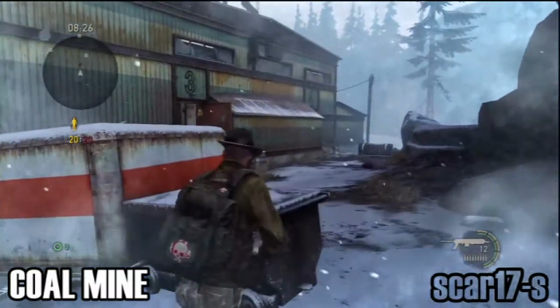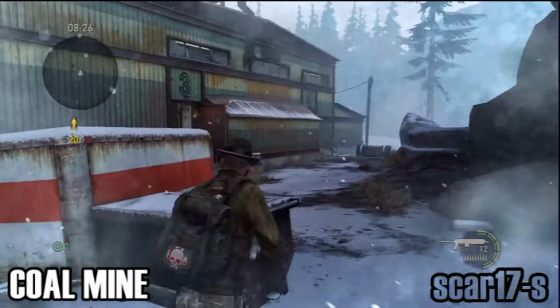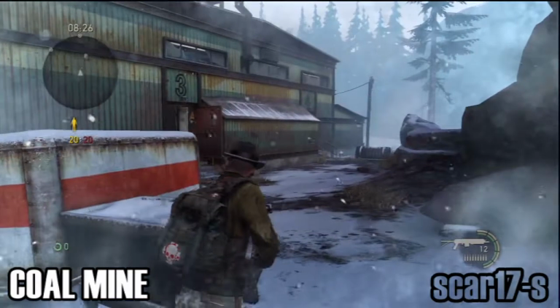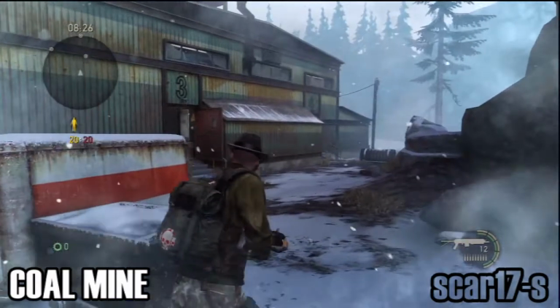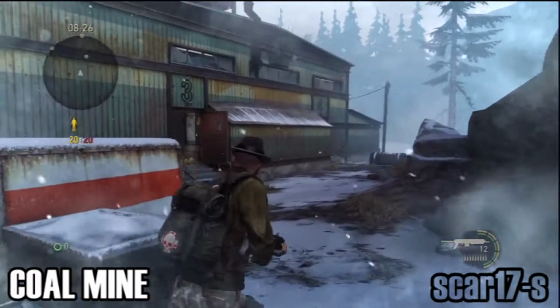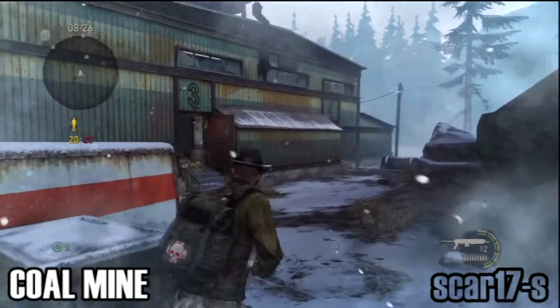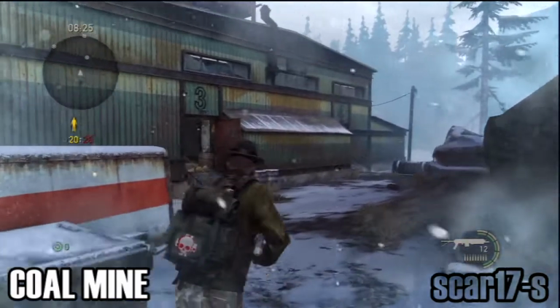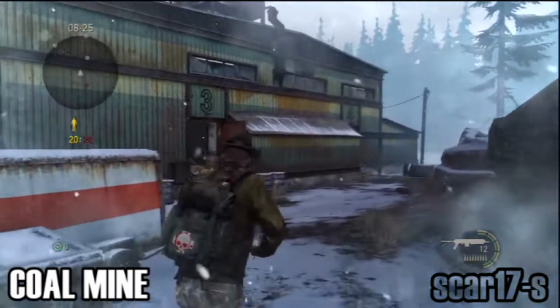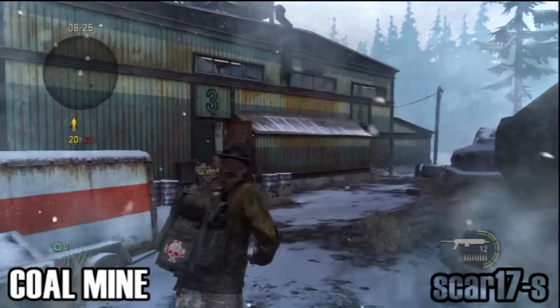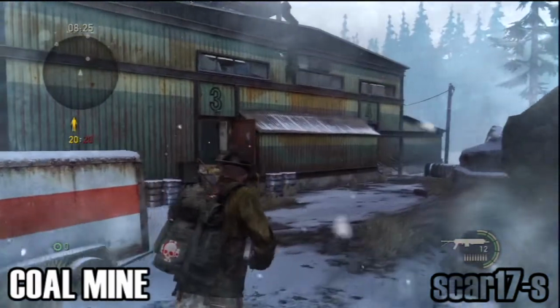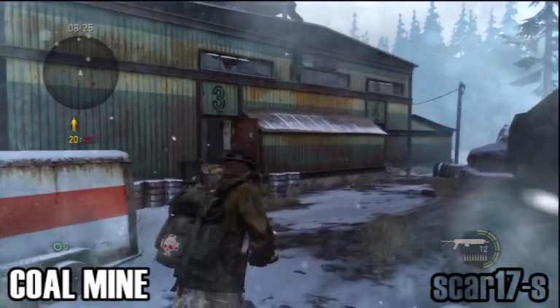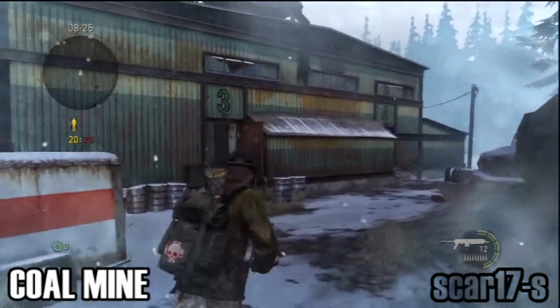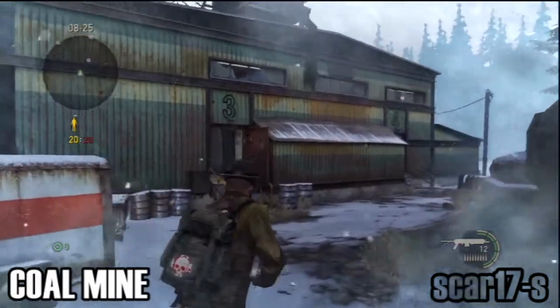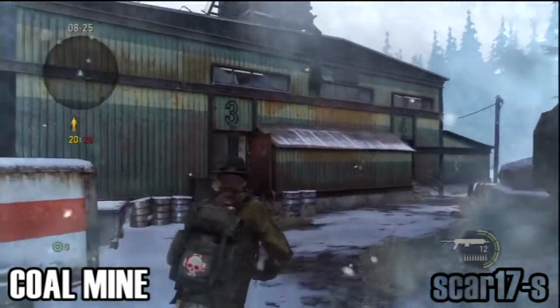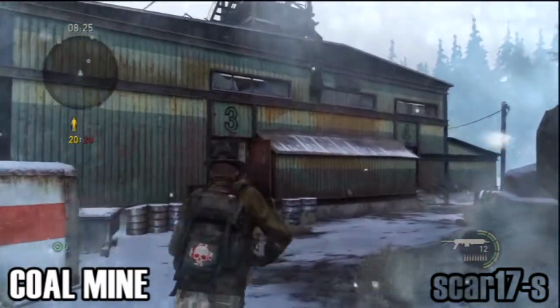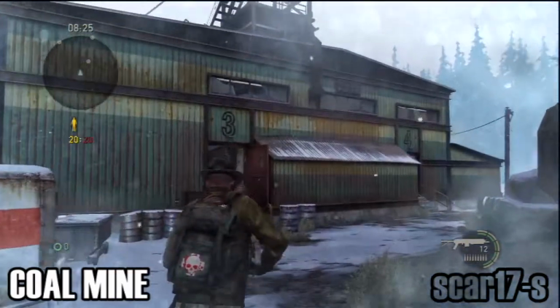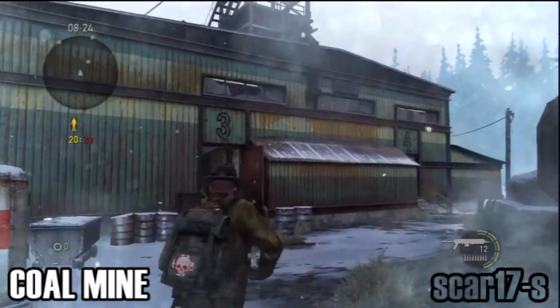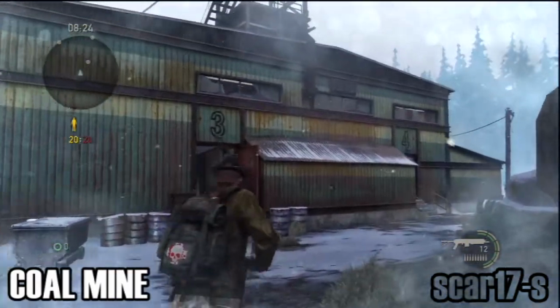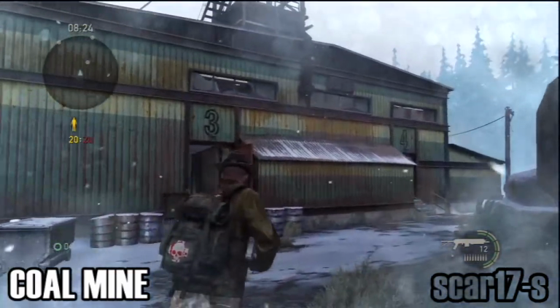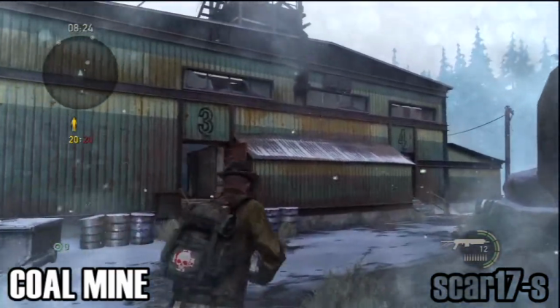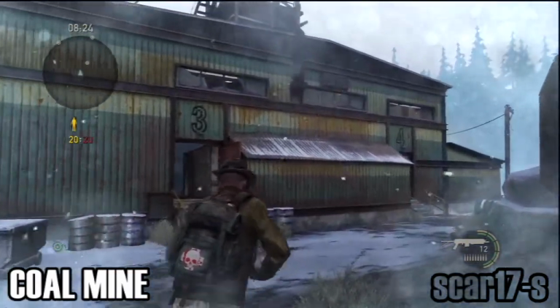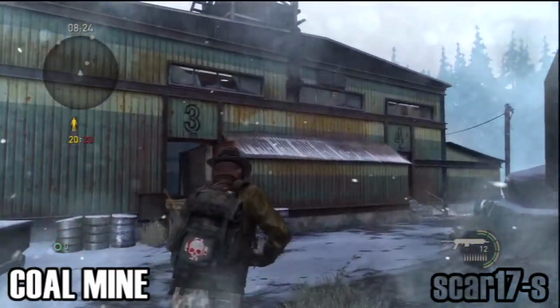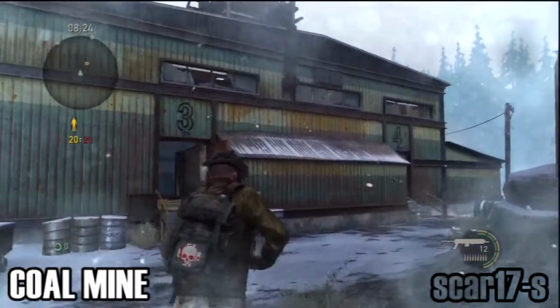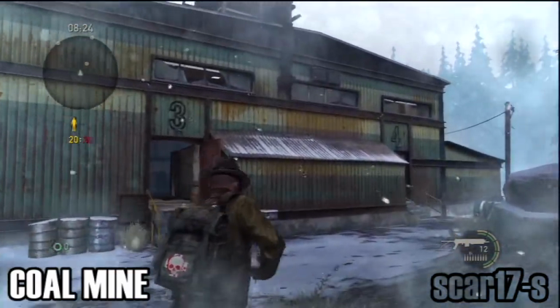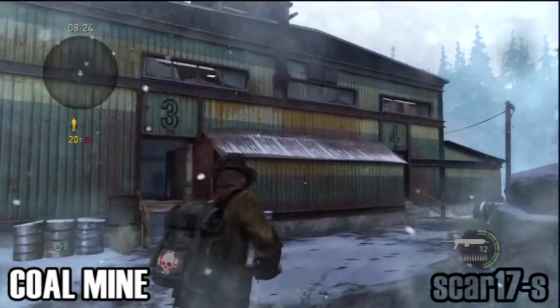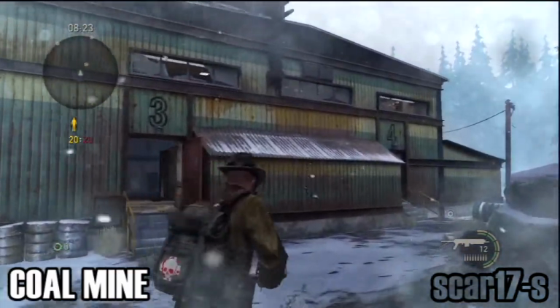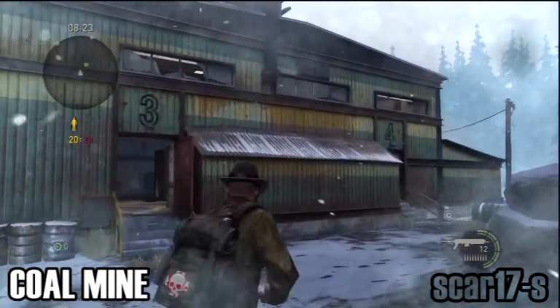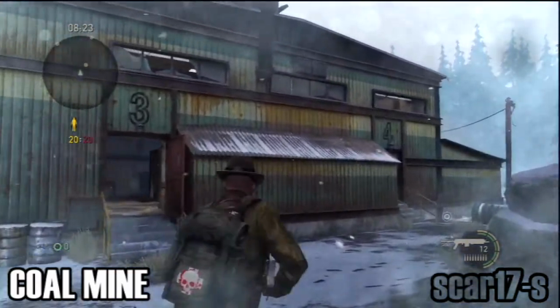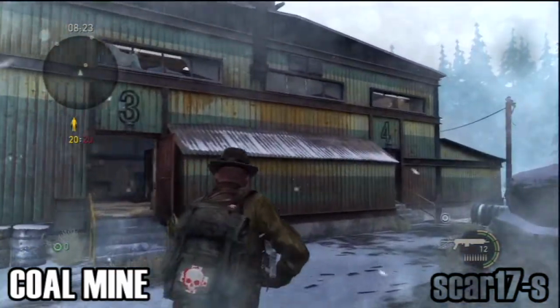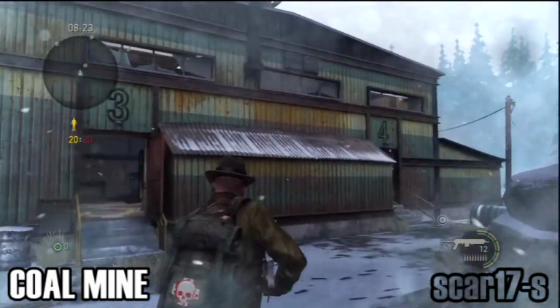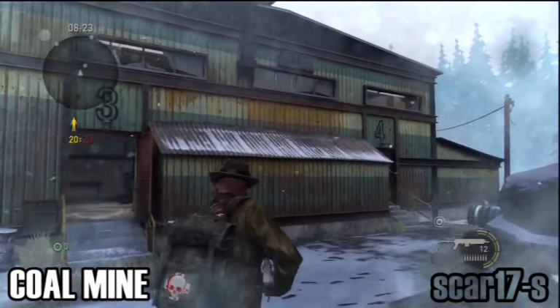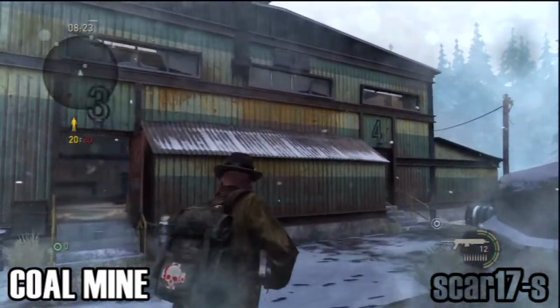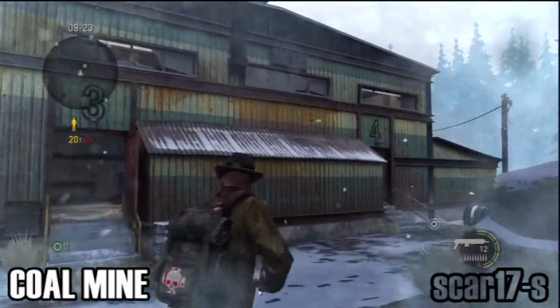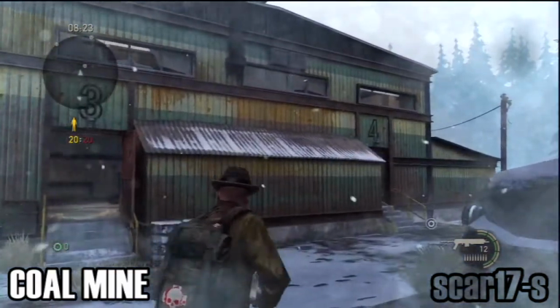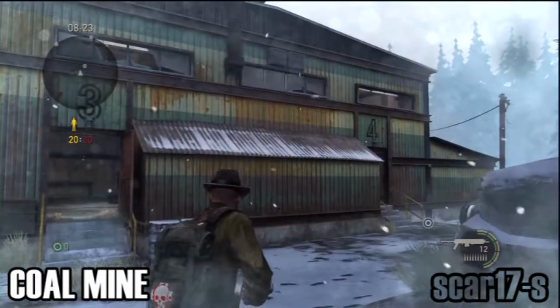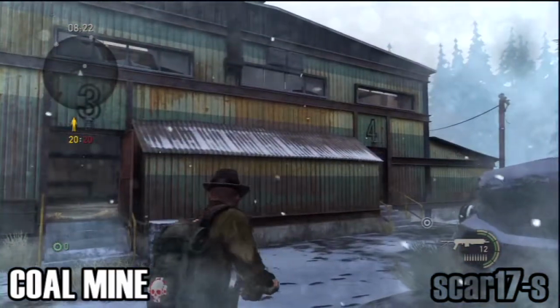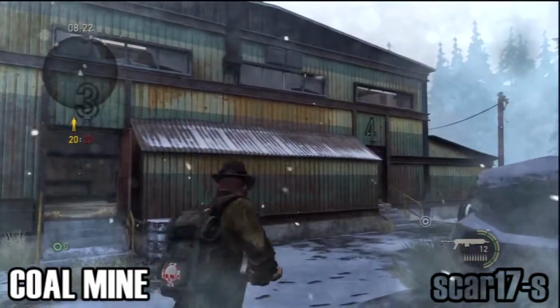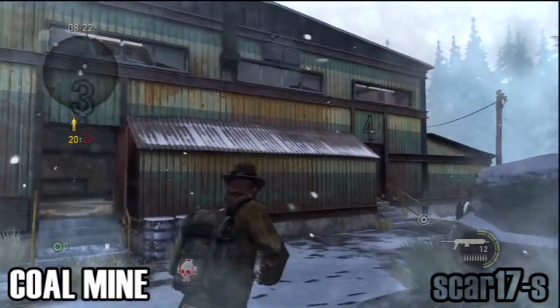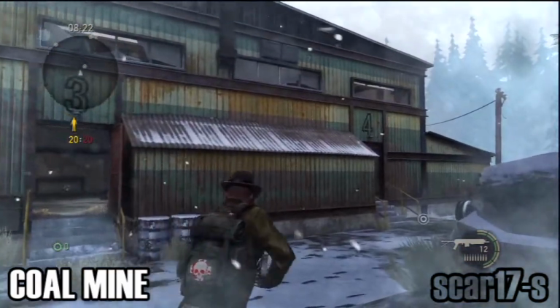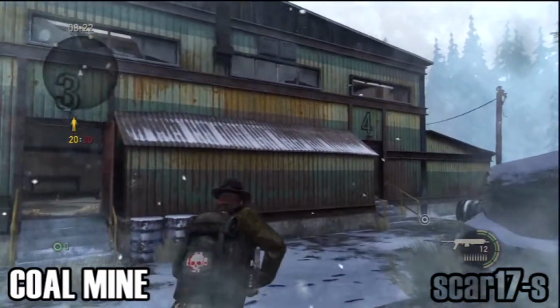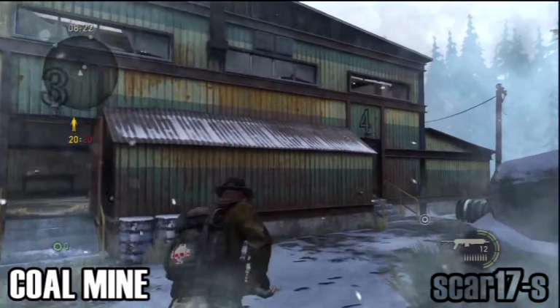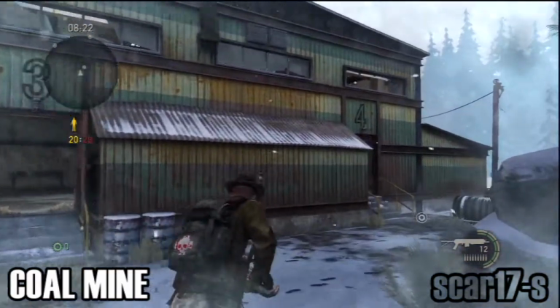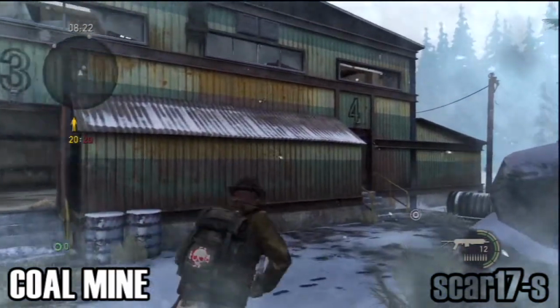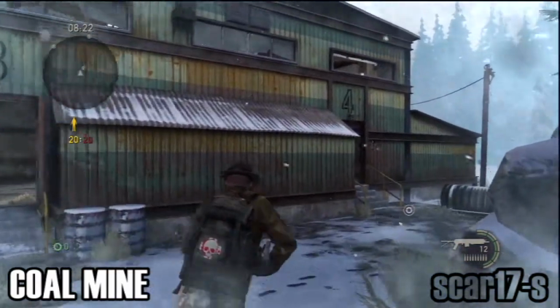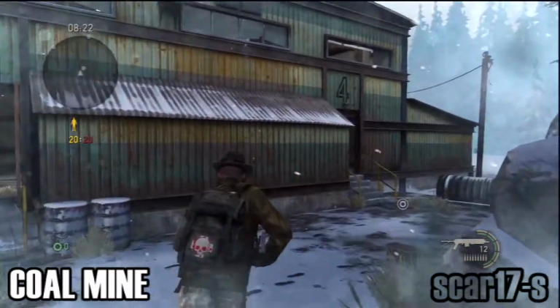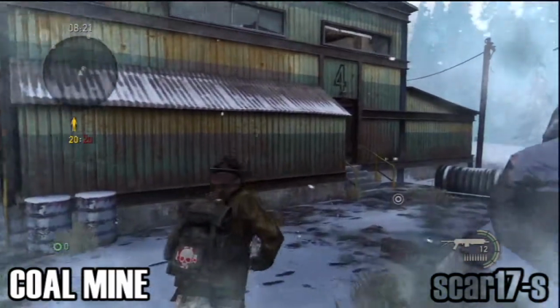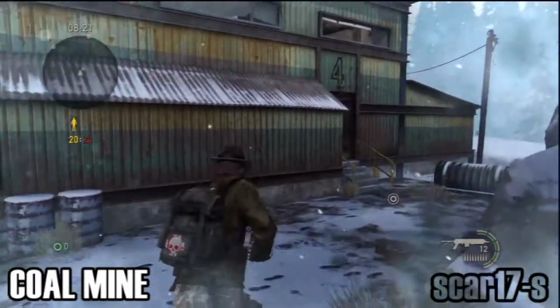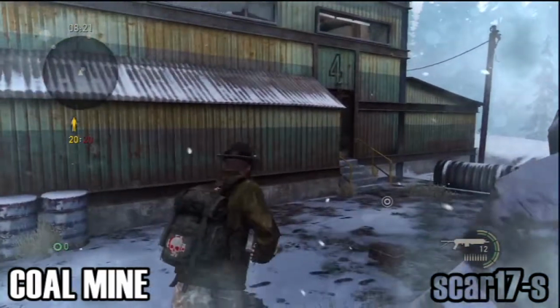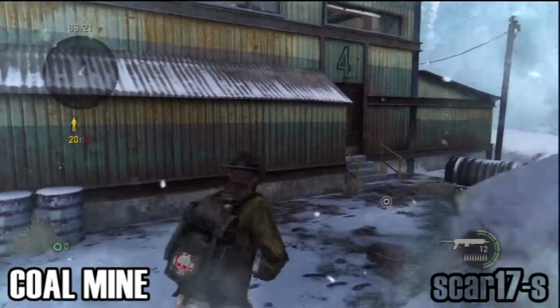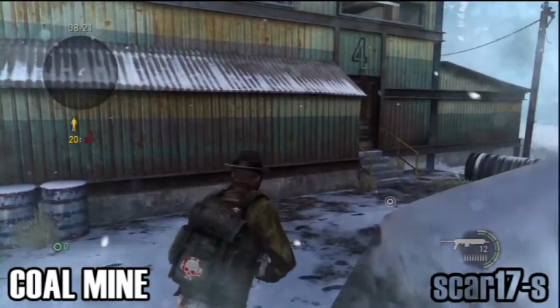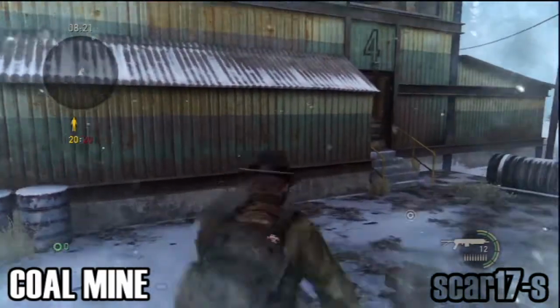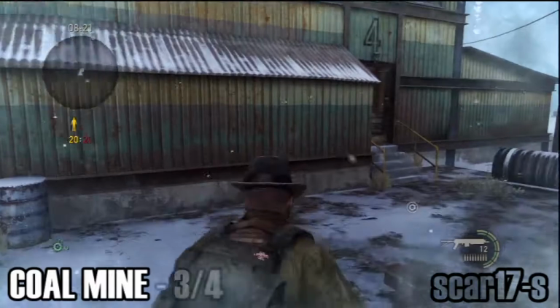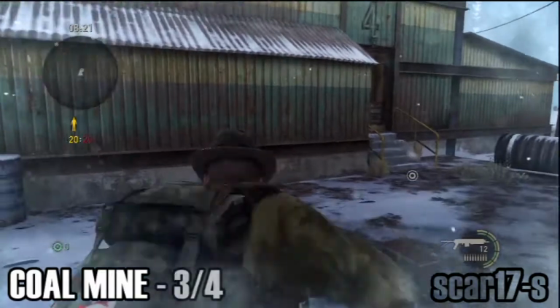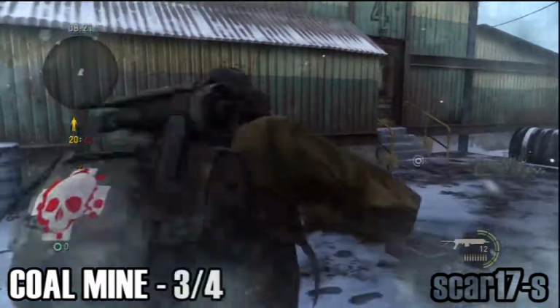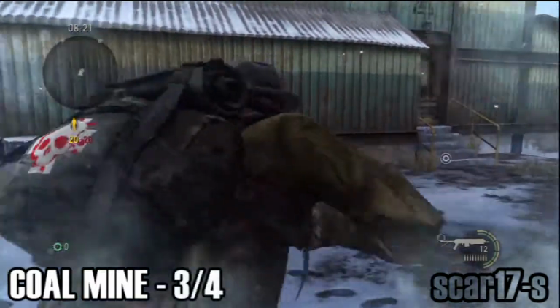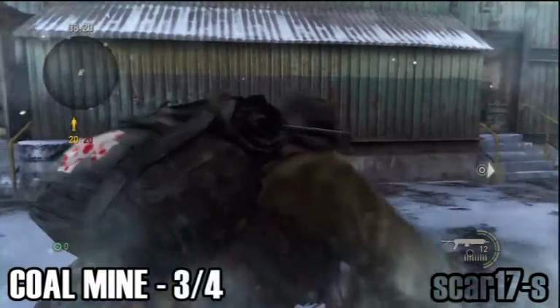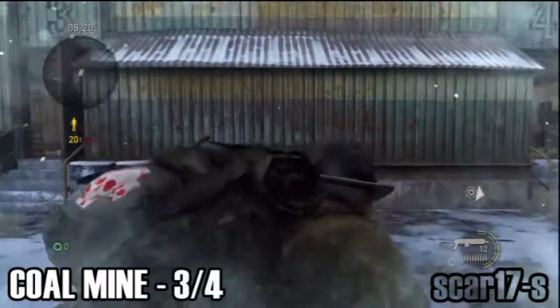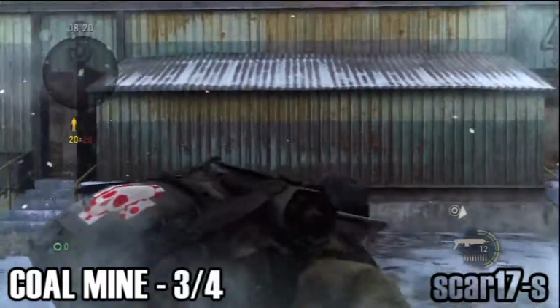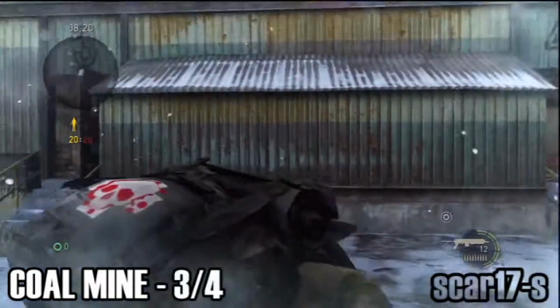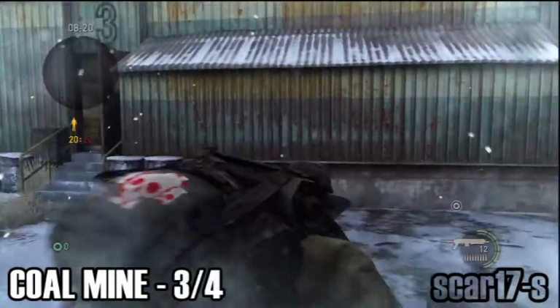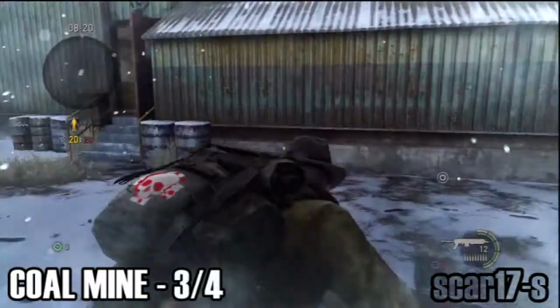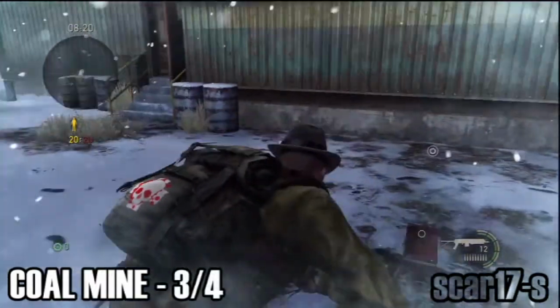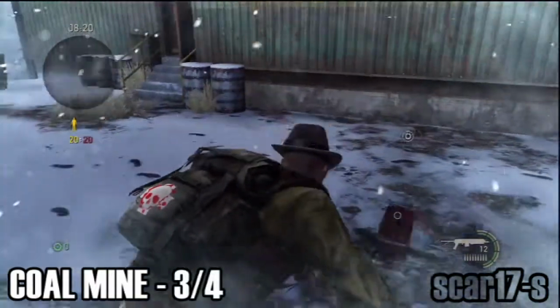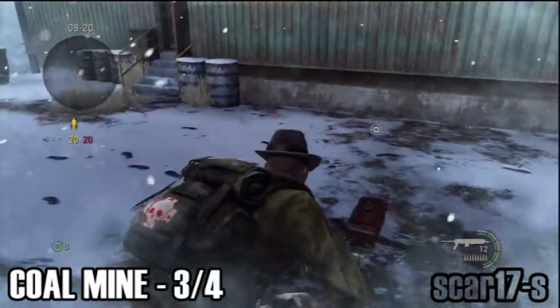On this side of the coal mine you have the three and four entrances. We'll call this the 3-4 box.